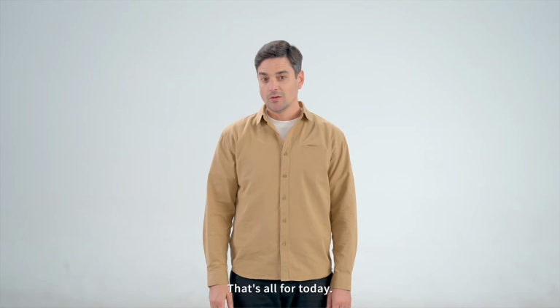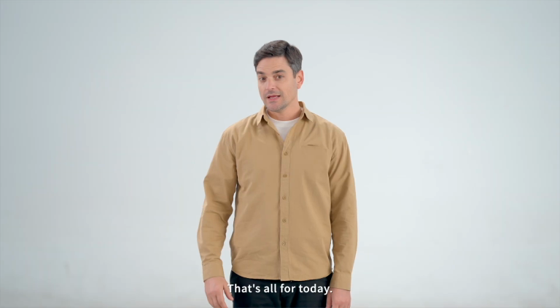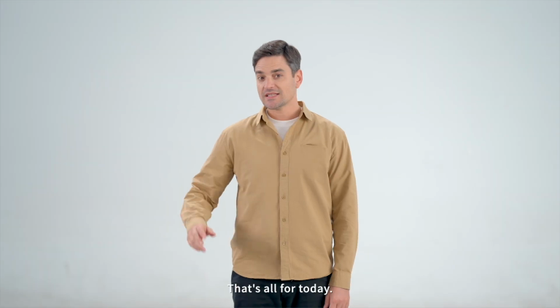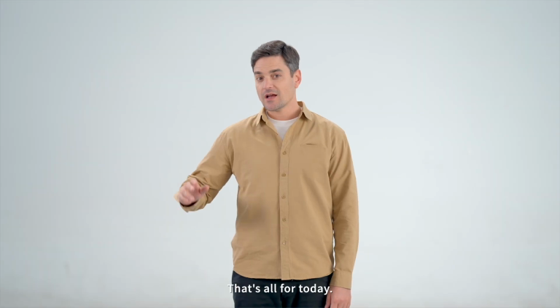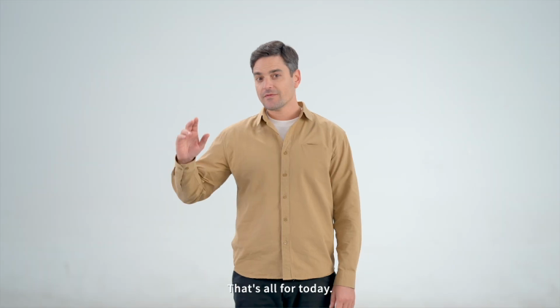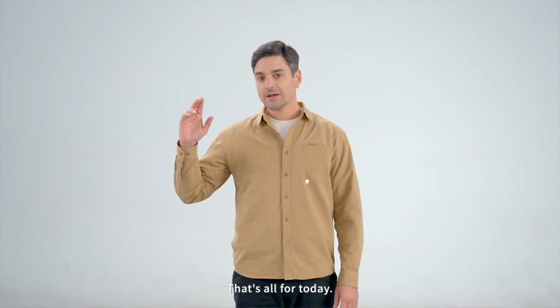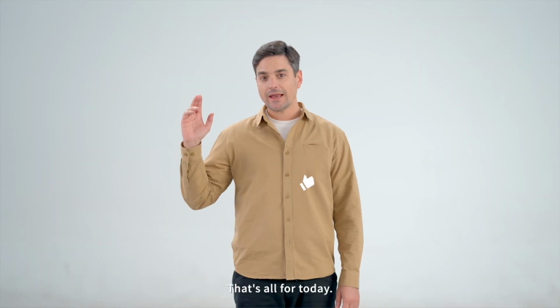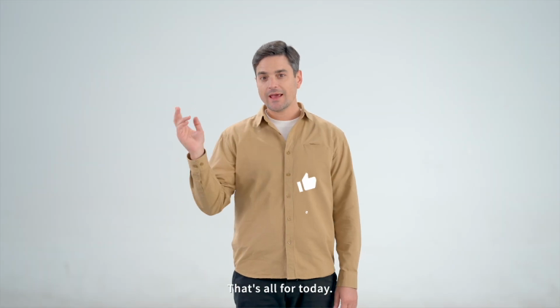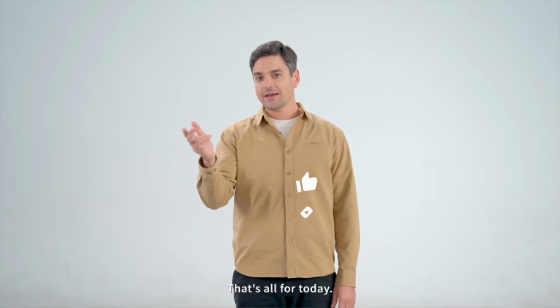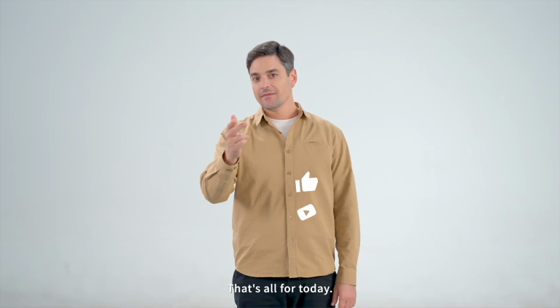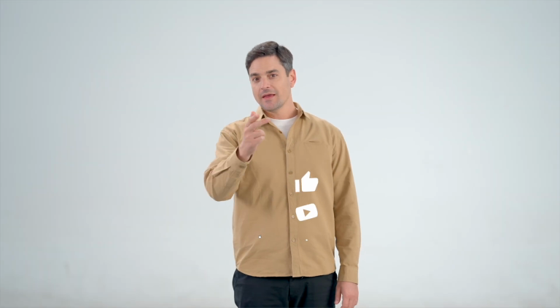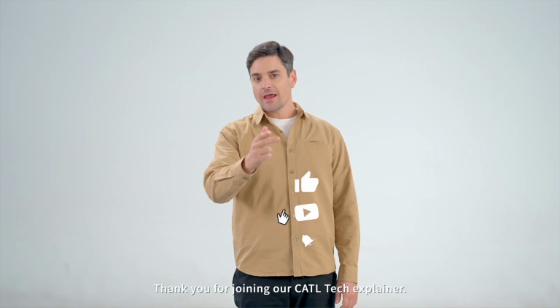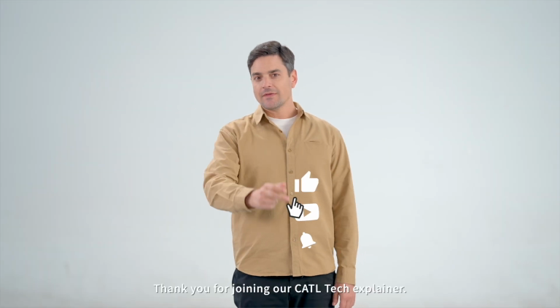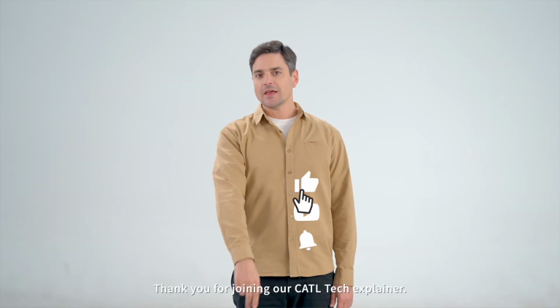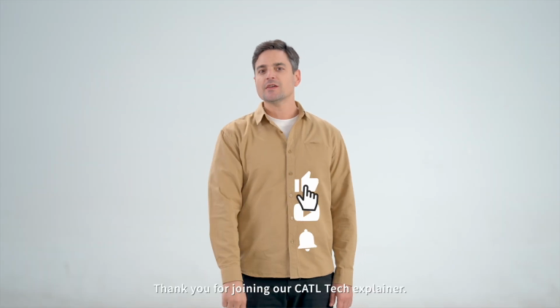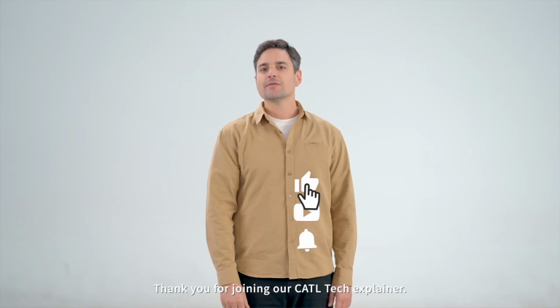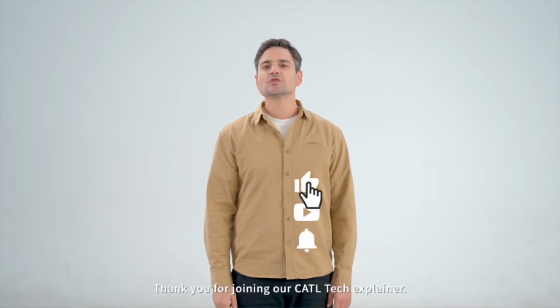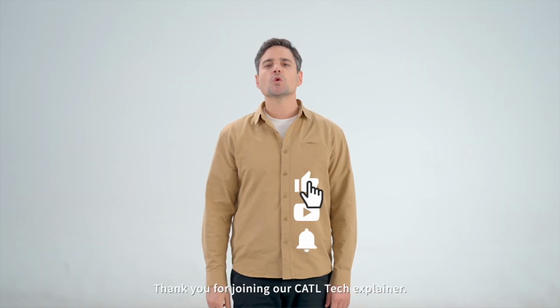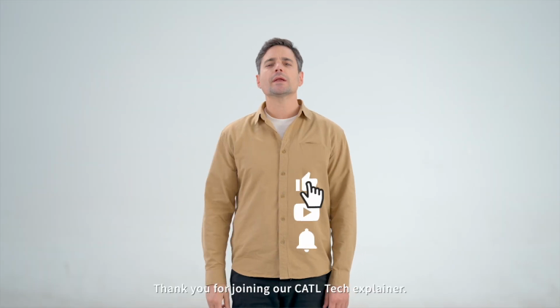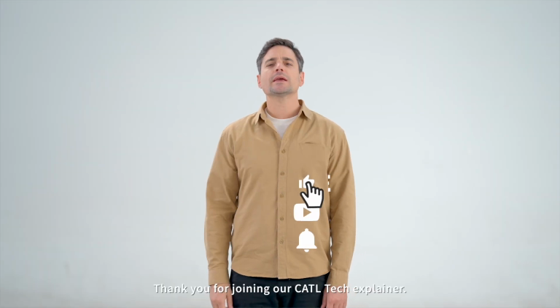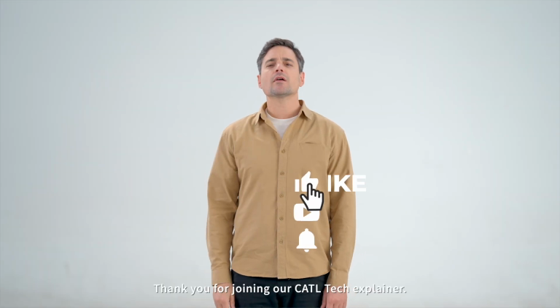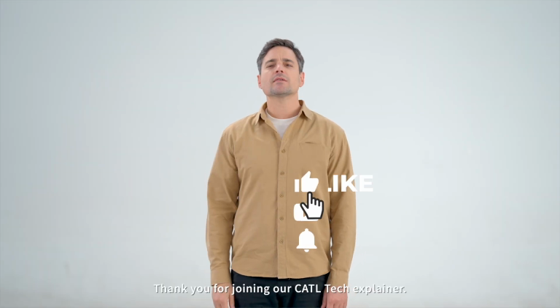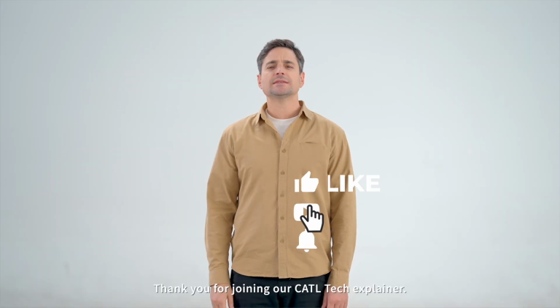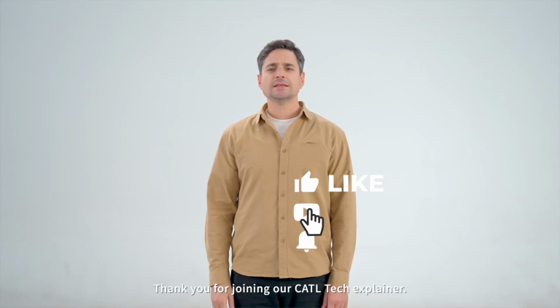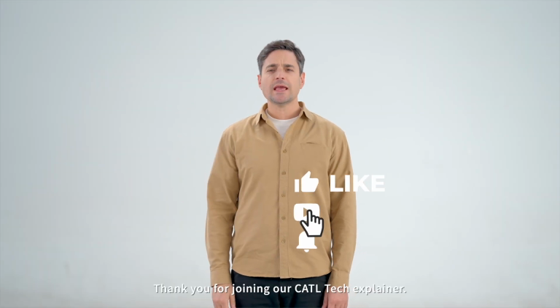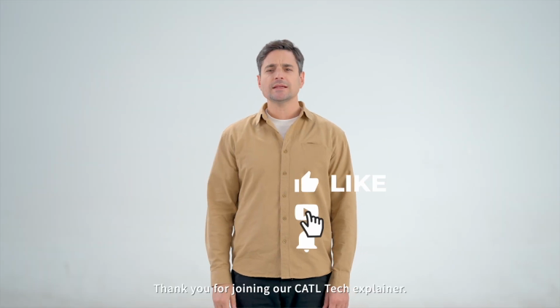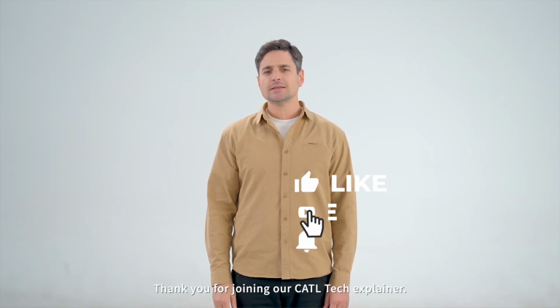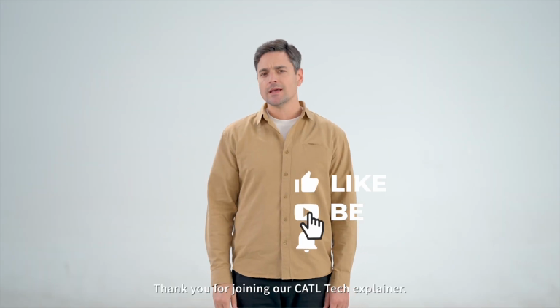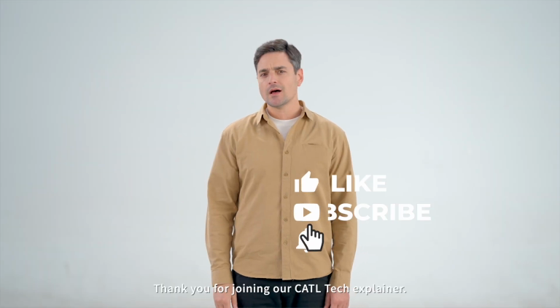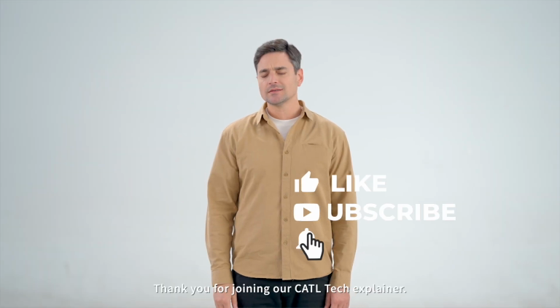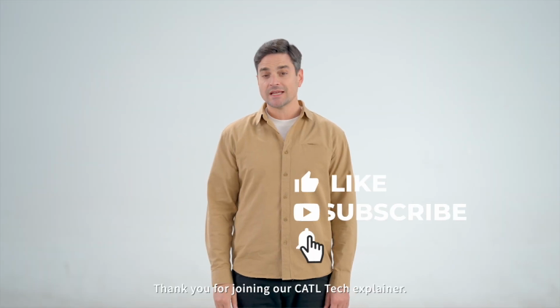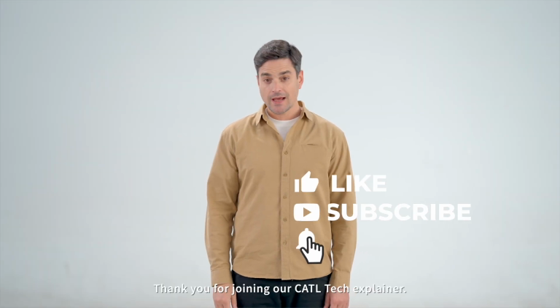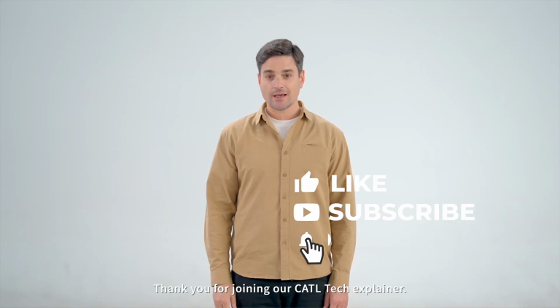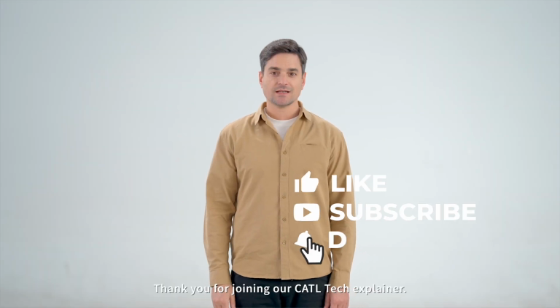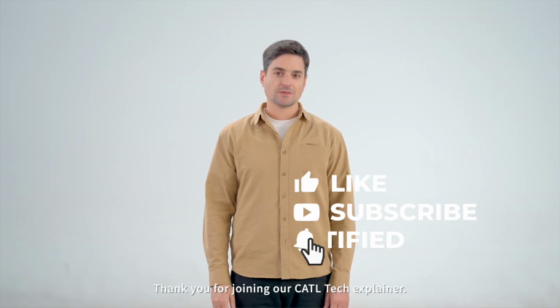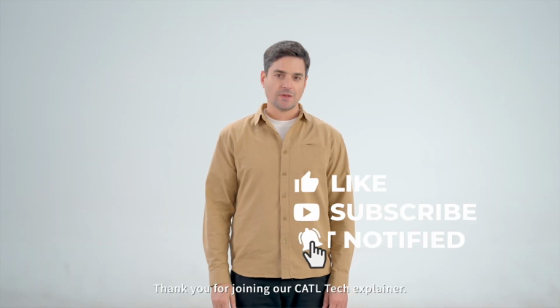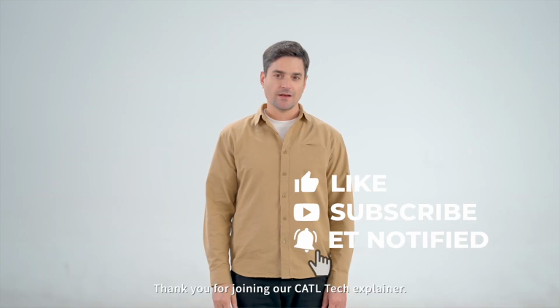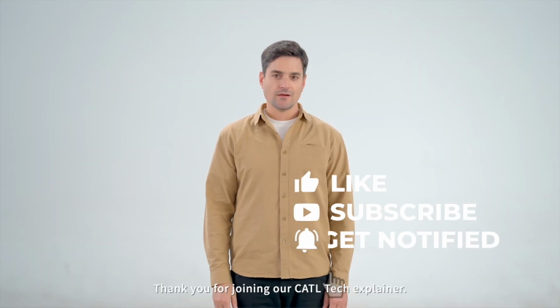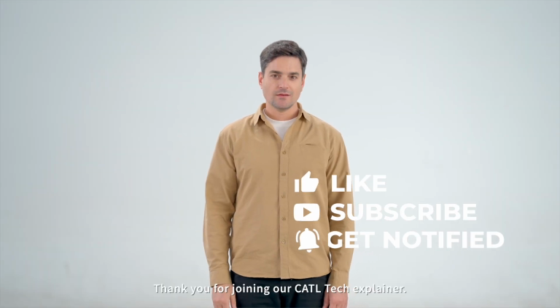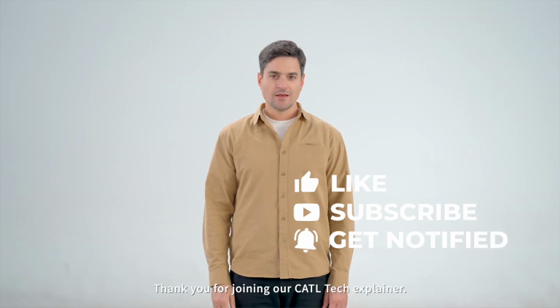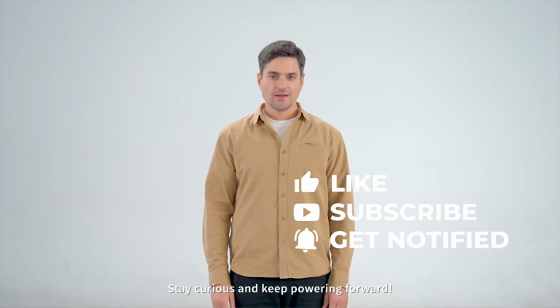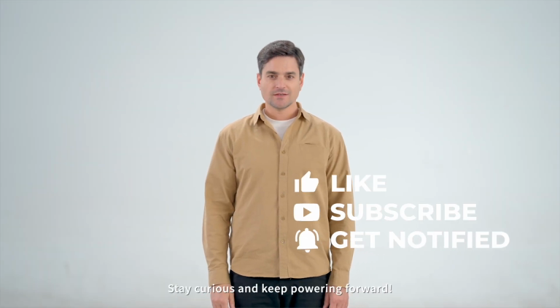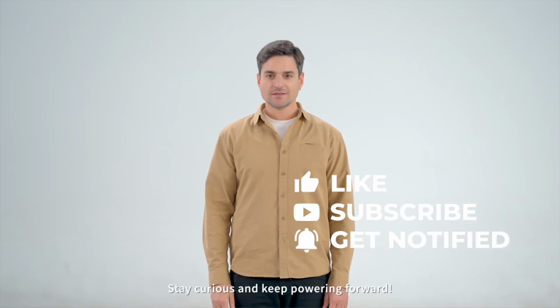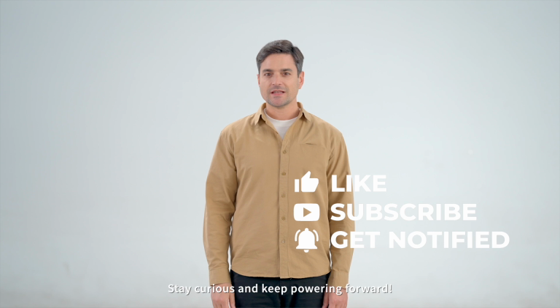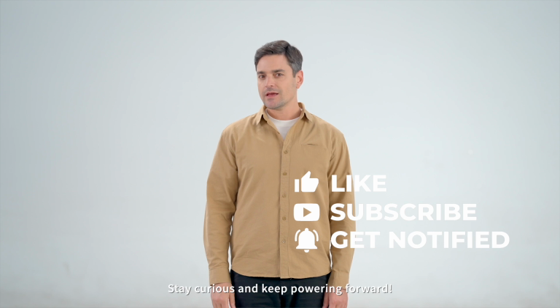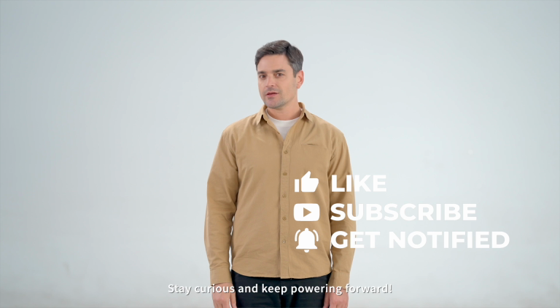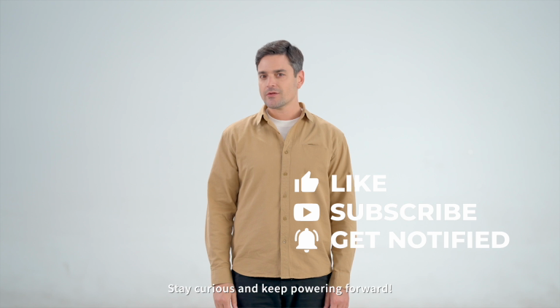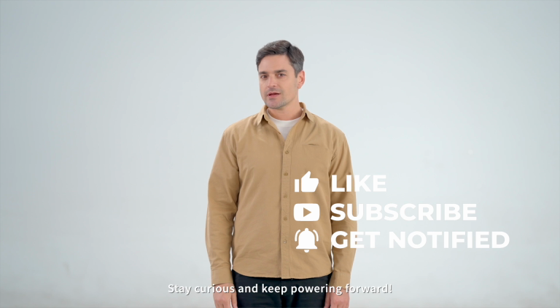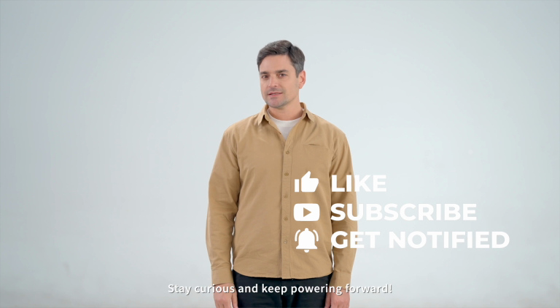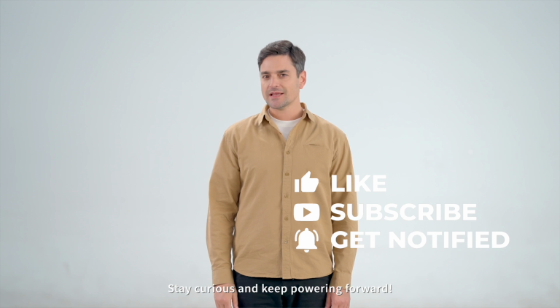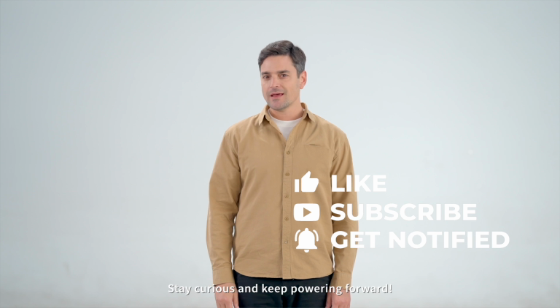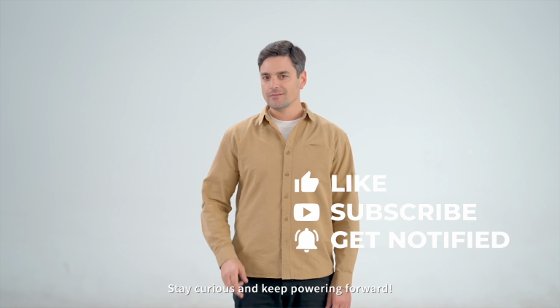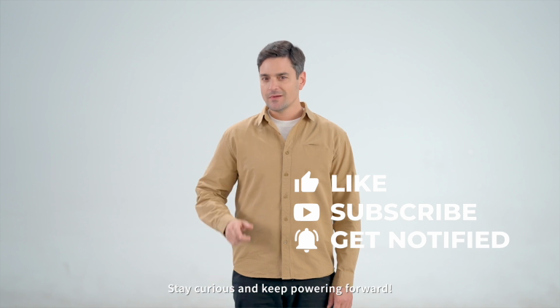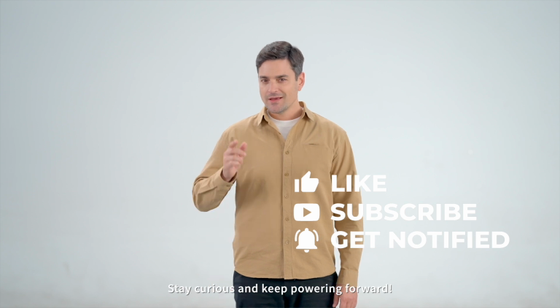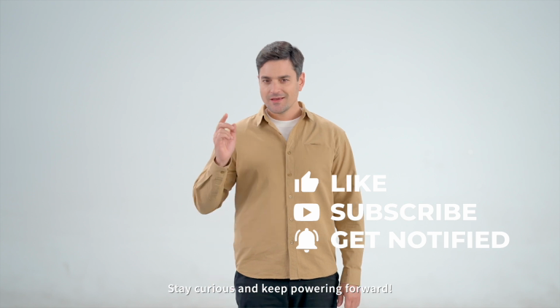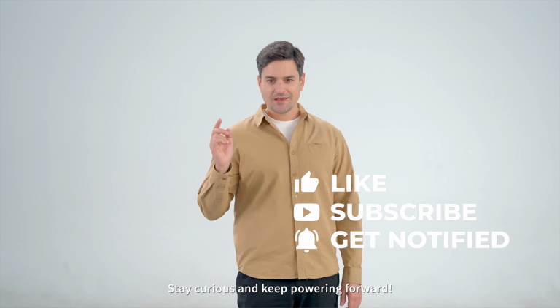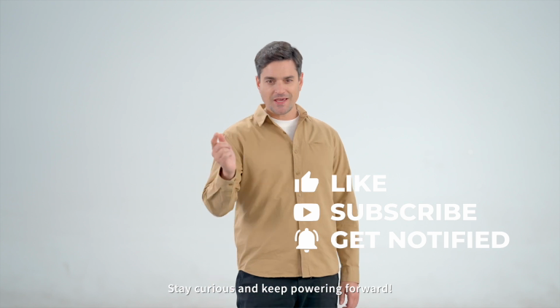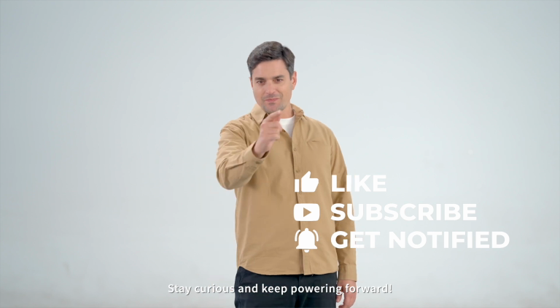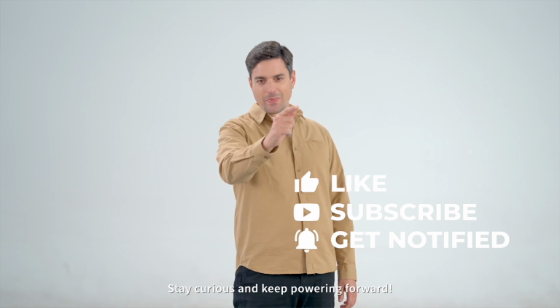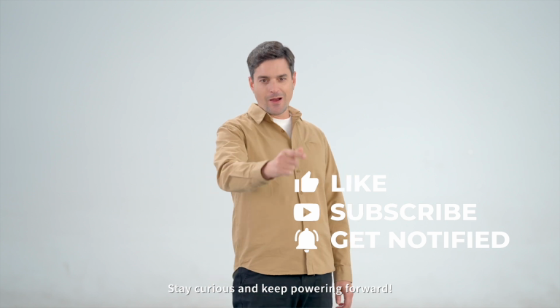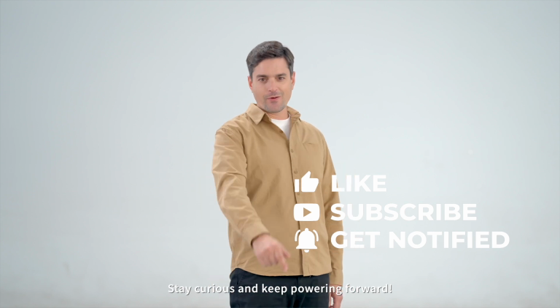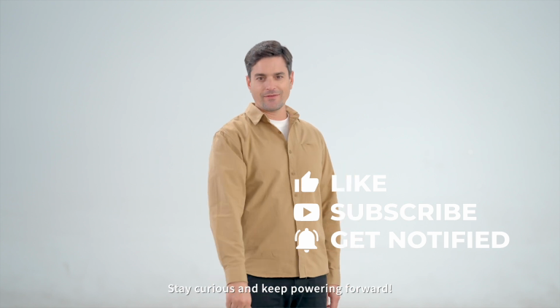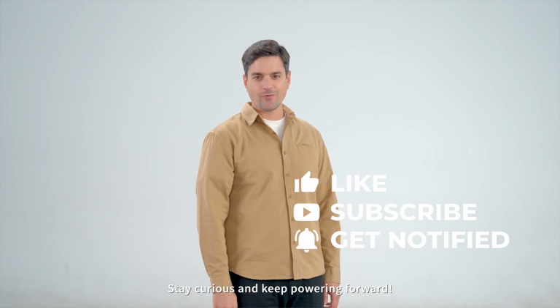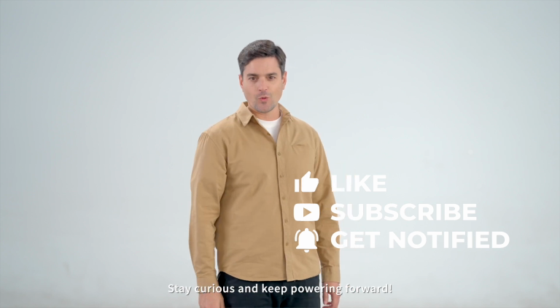That's all for today. Thank you for joining our CATL Tech Explainer. Stay curious and keep powering forward.